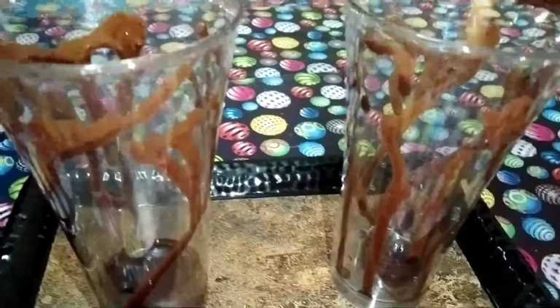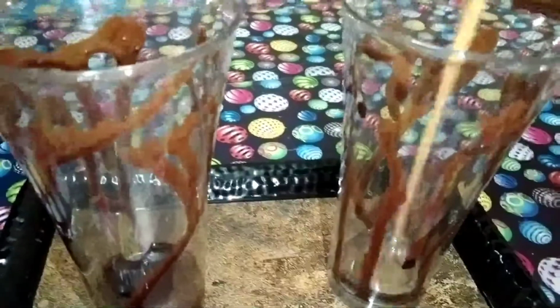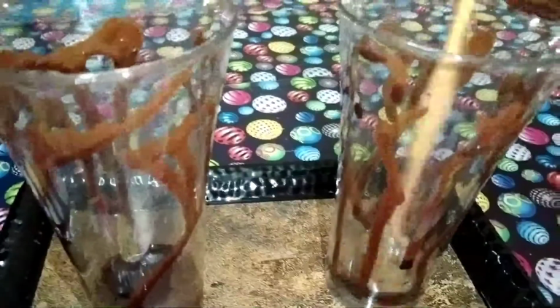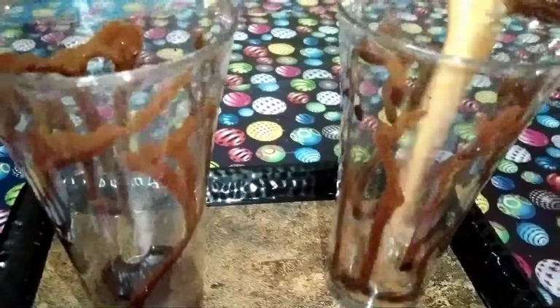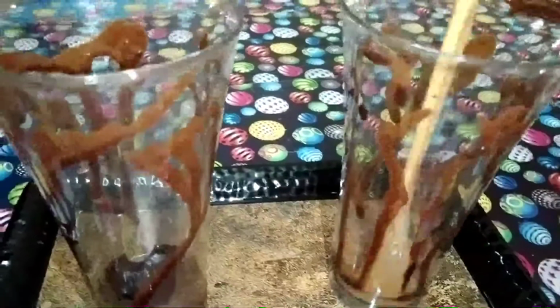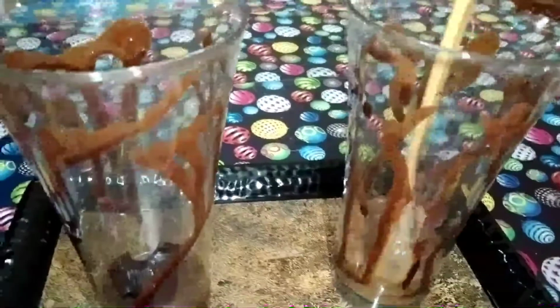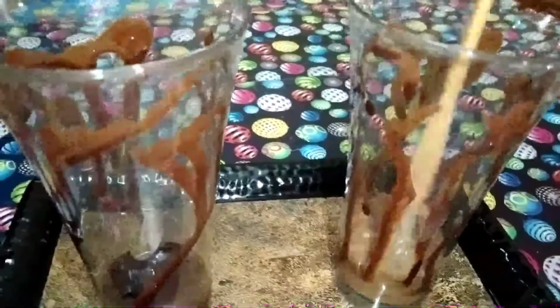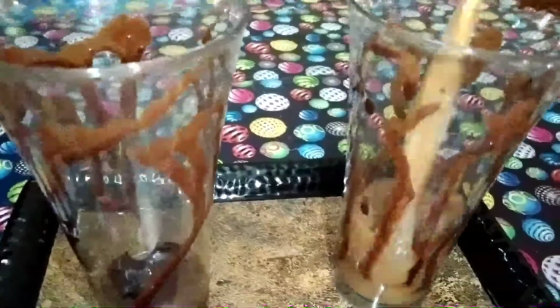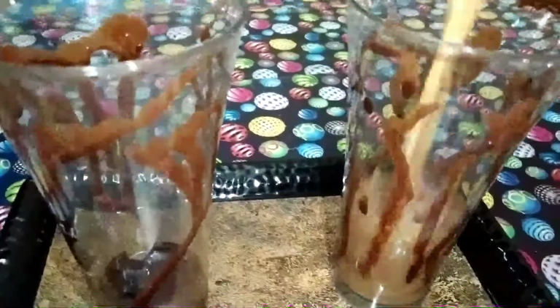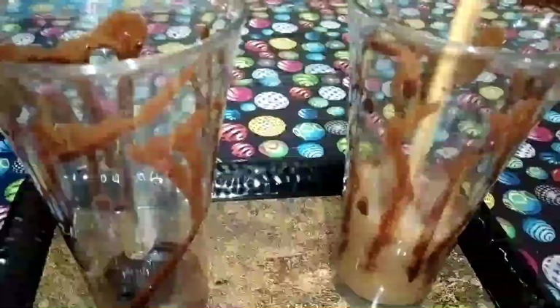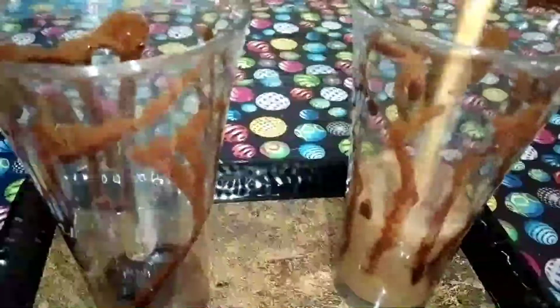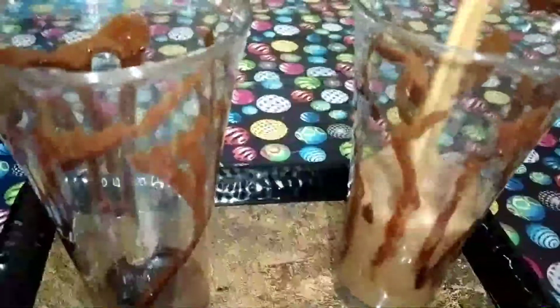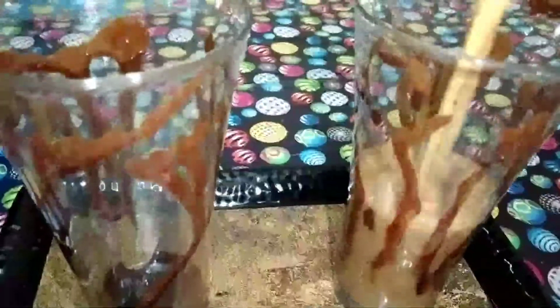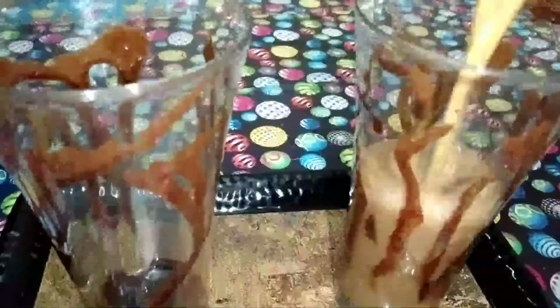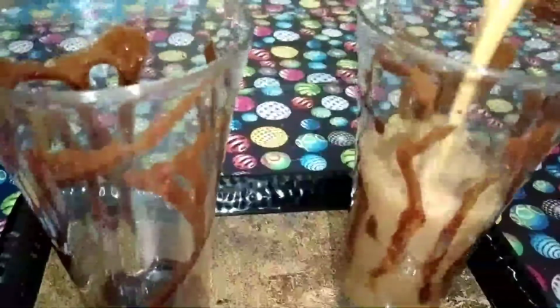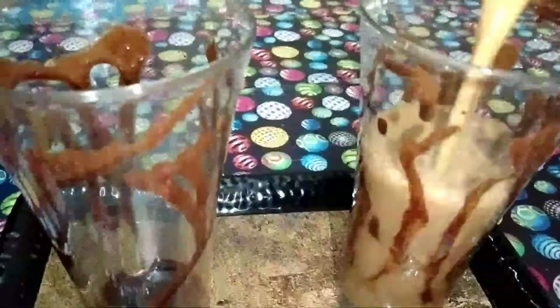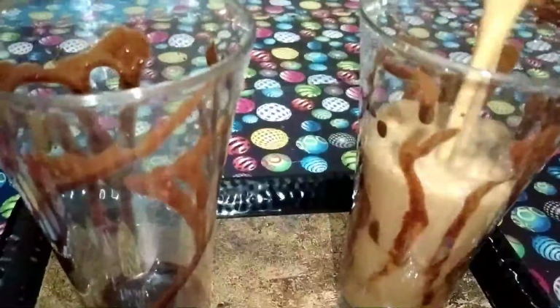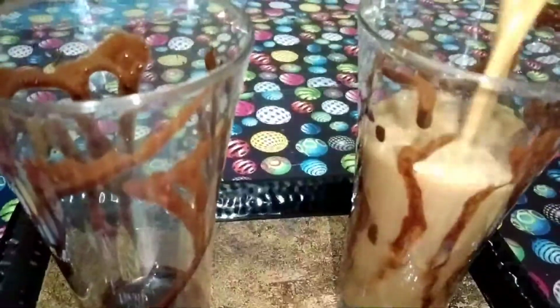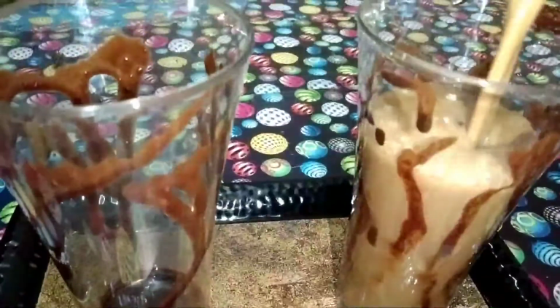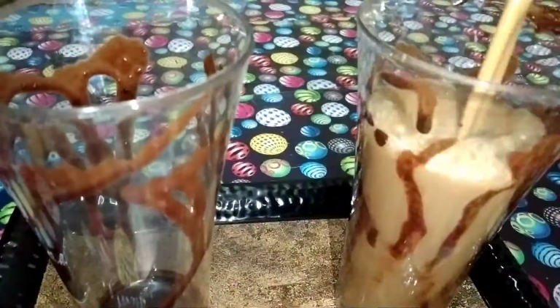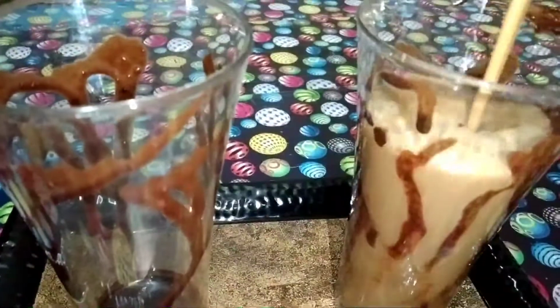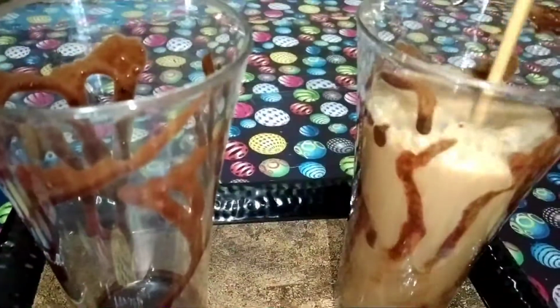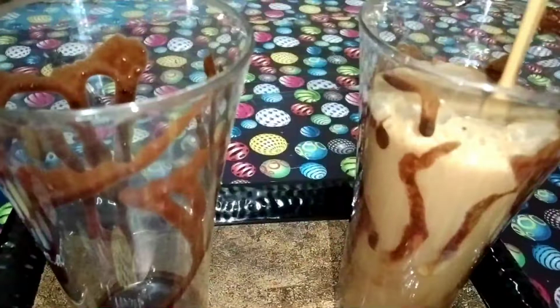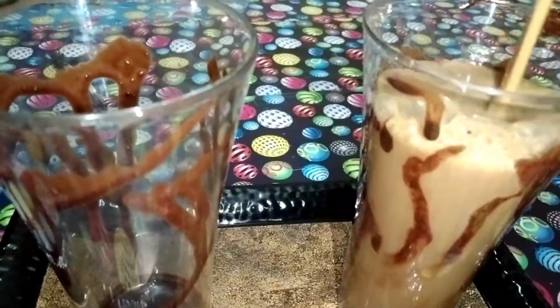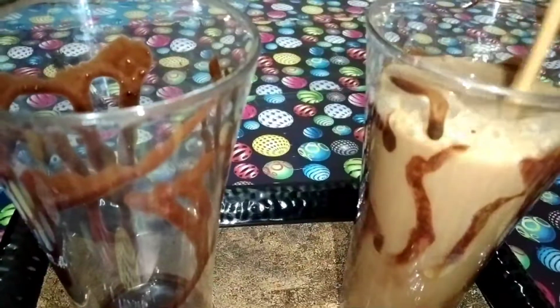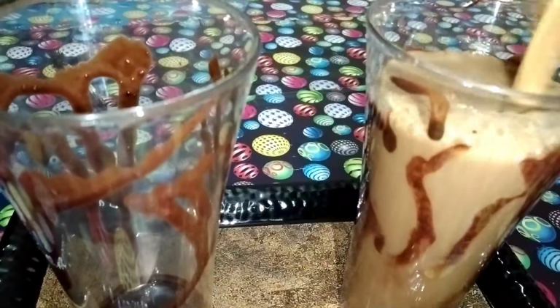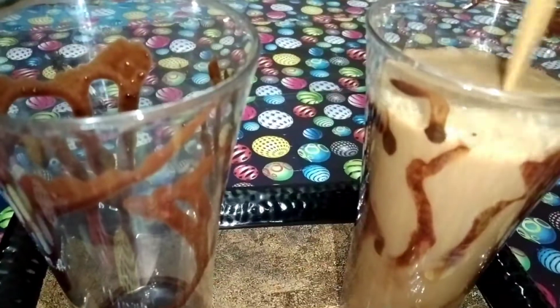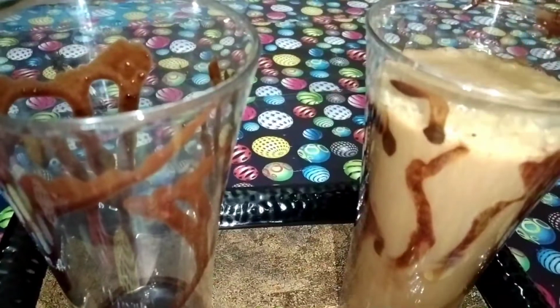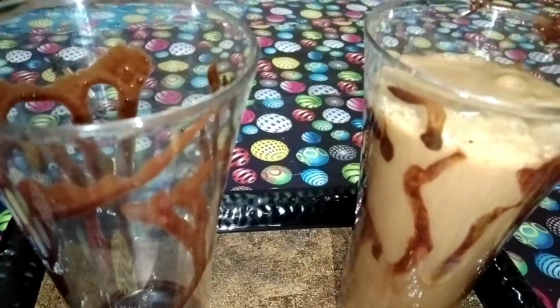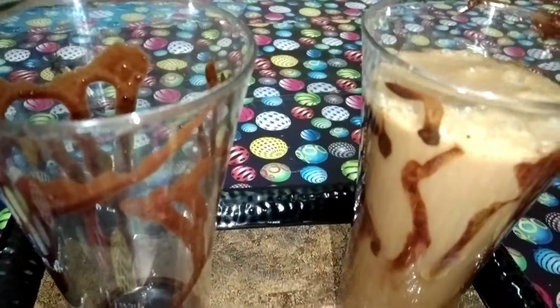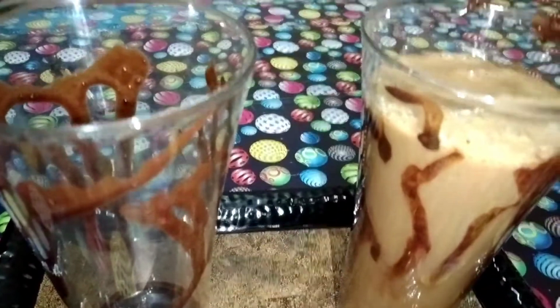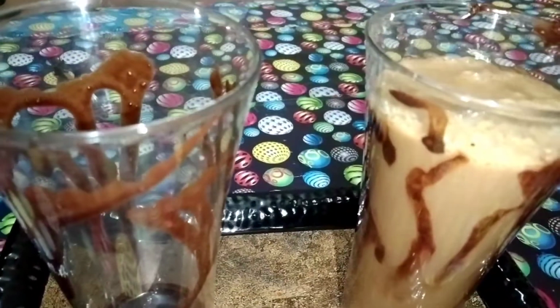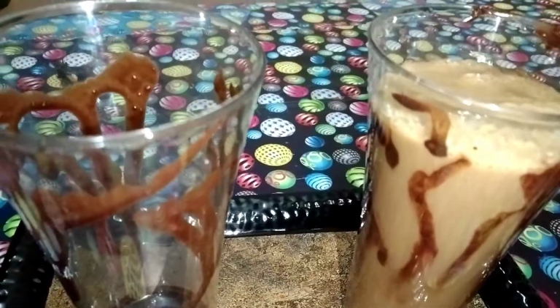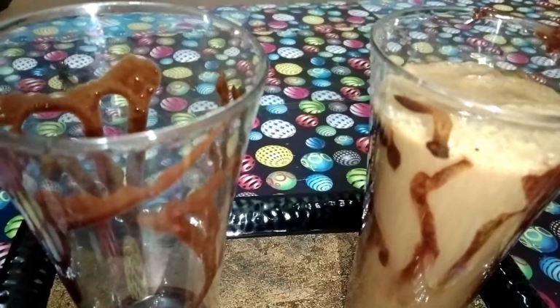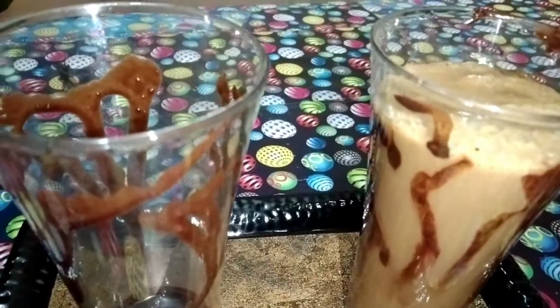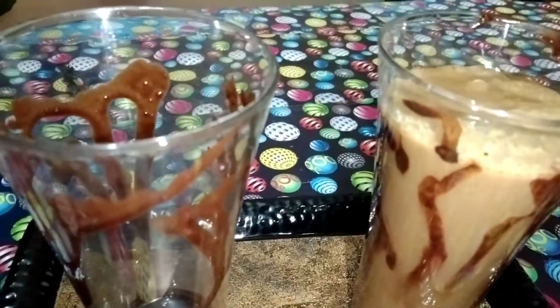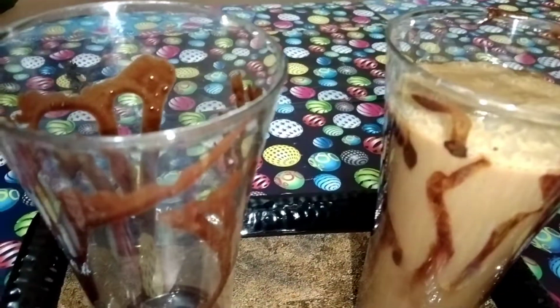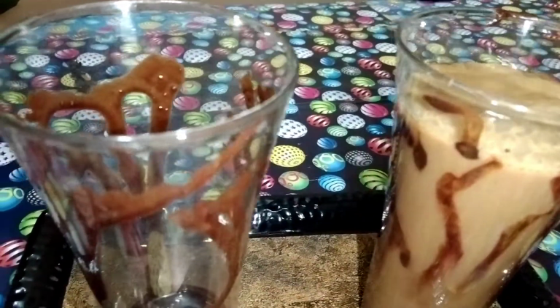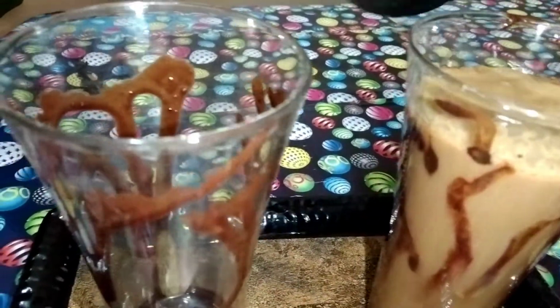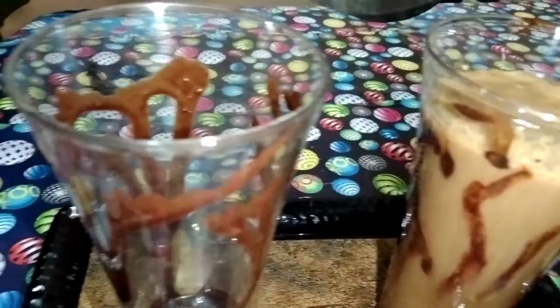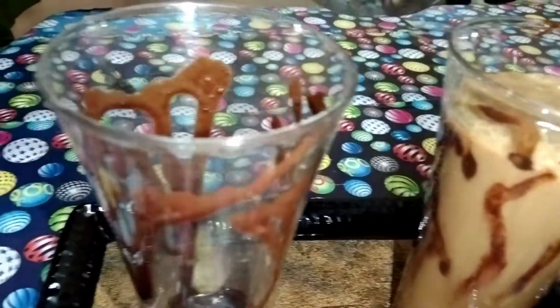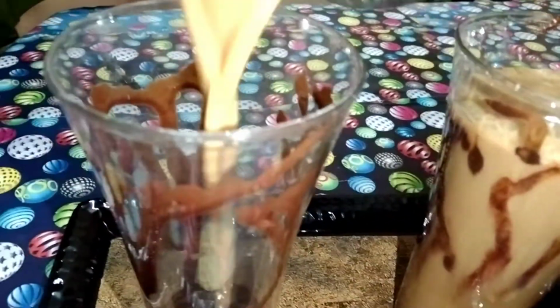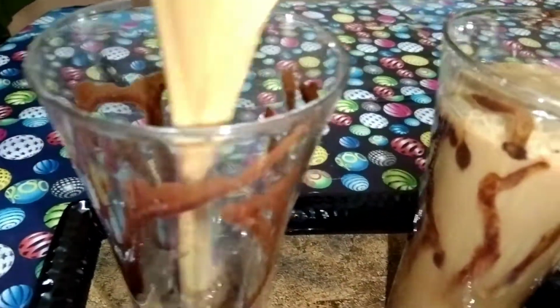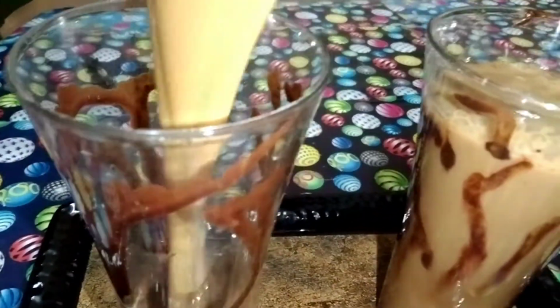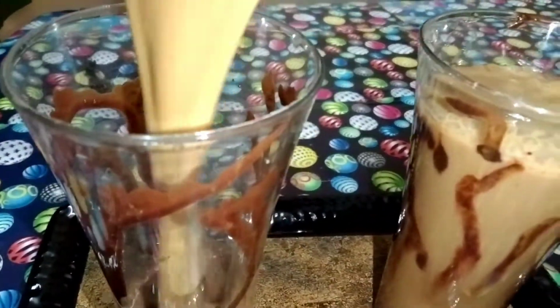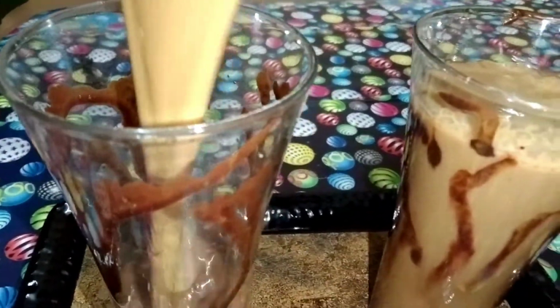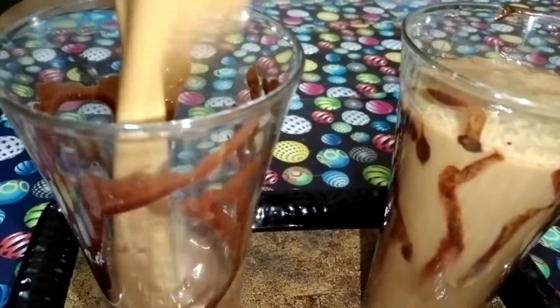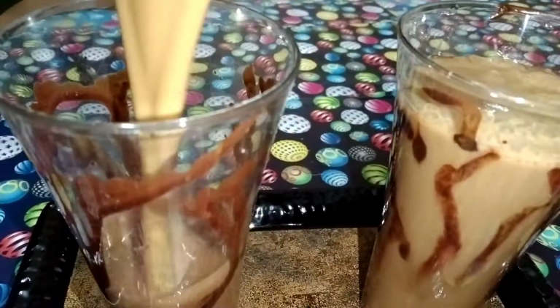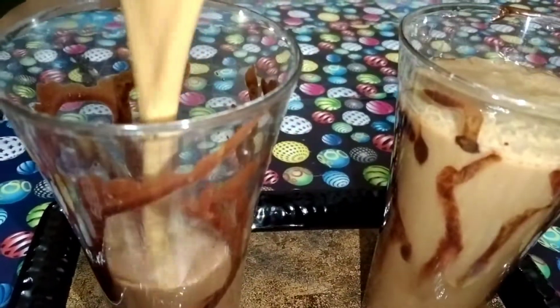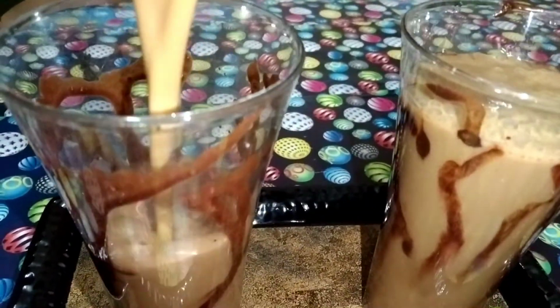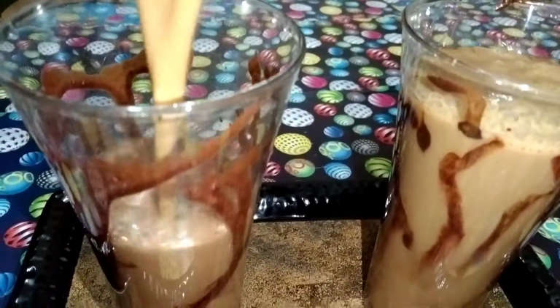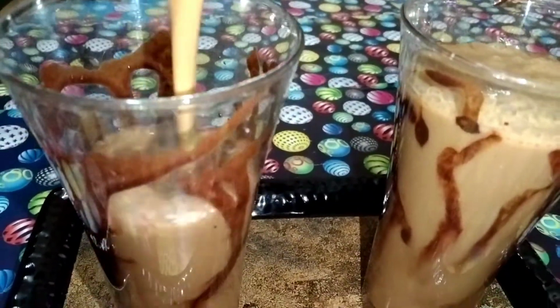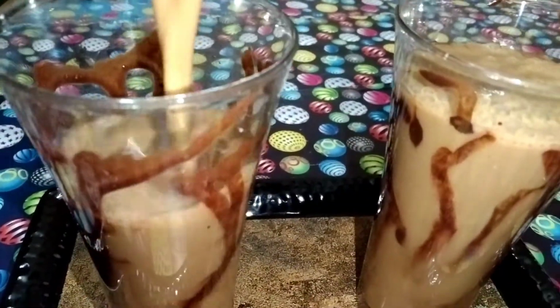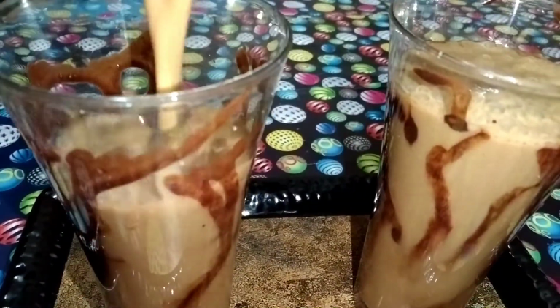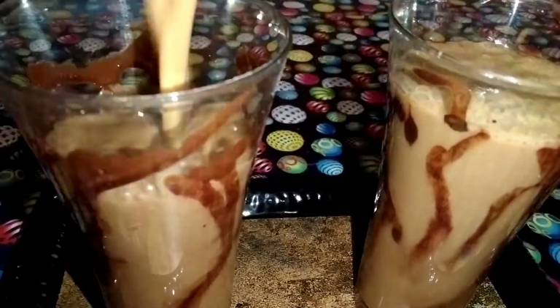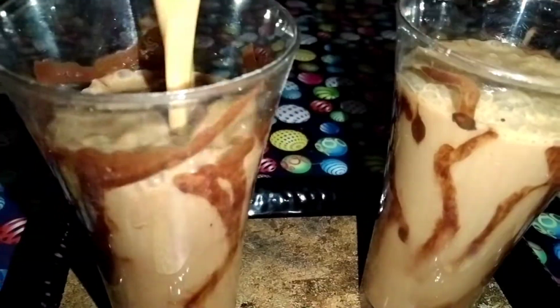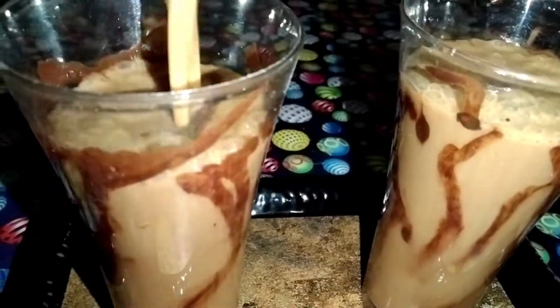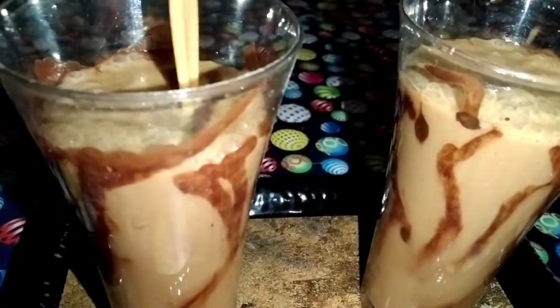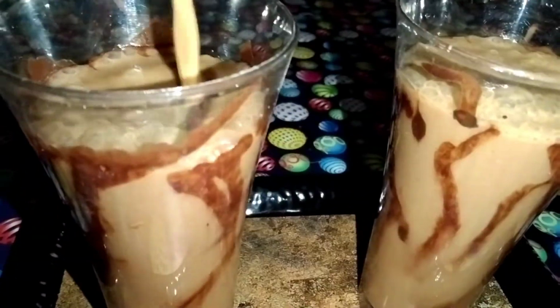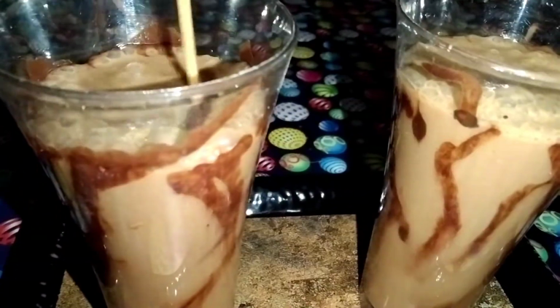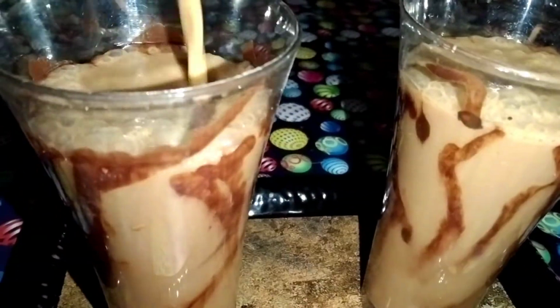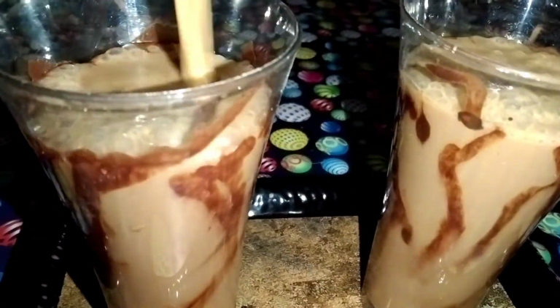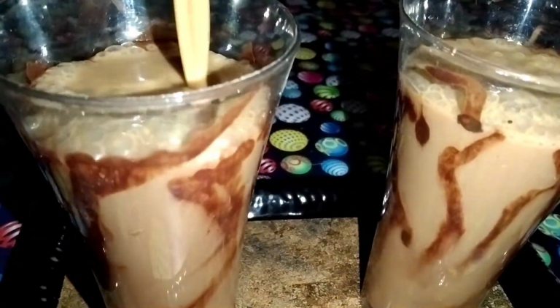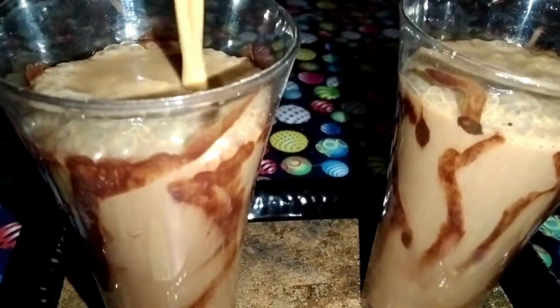Hi friends, welcome to Bathwater Channel. This is a very safe place. So here we are going to make some shake.